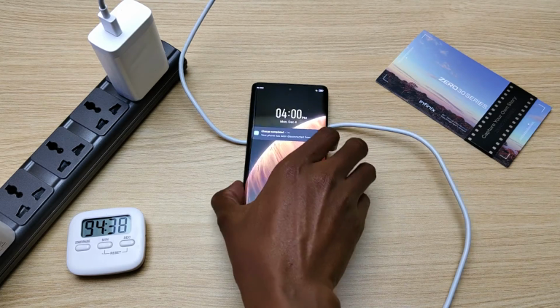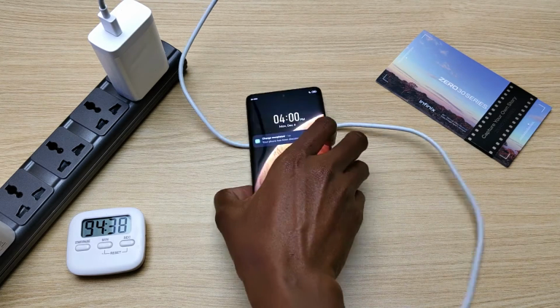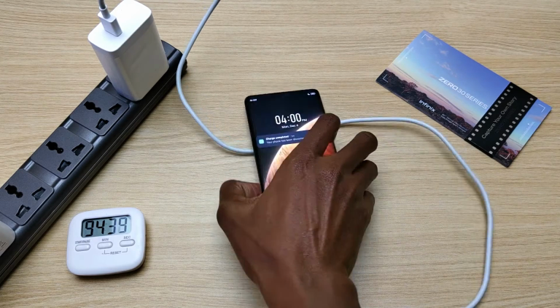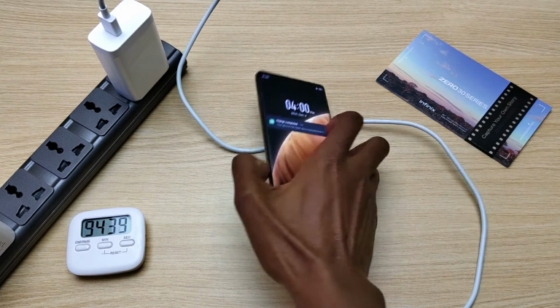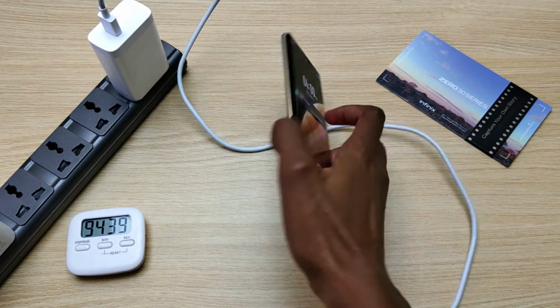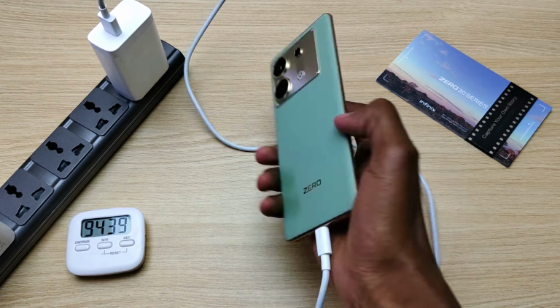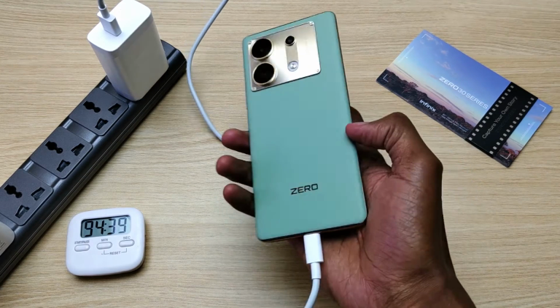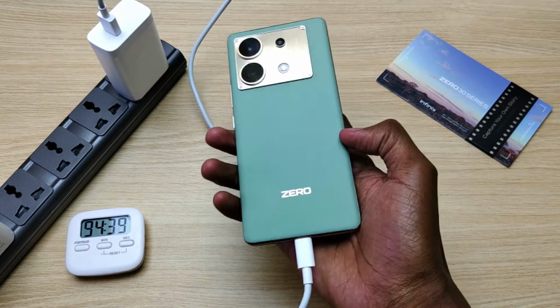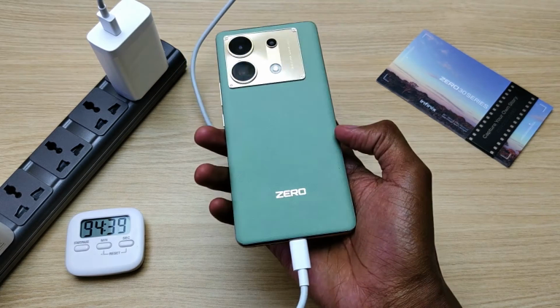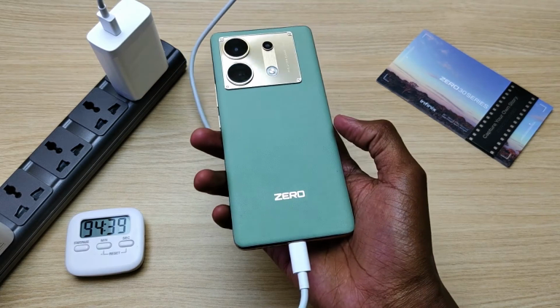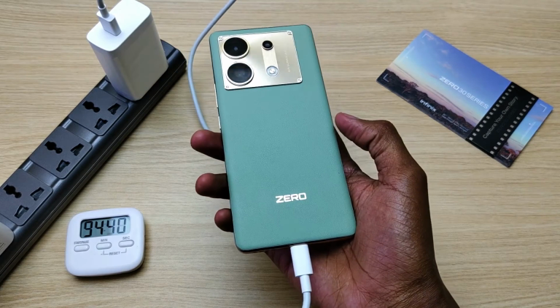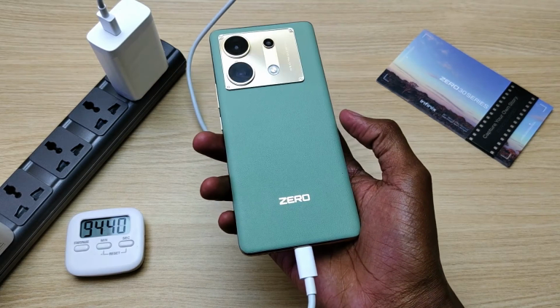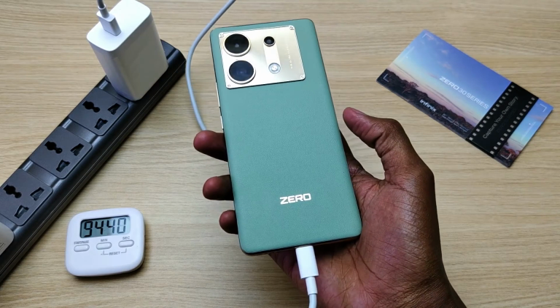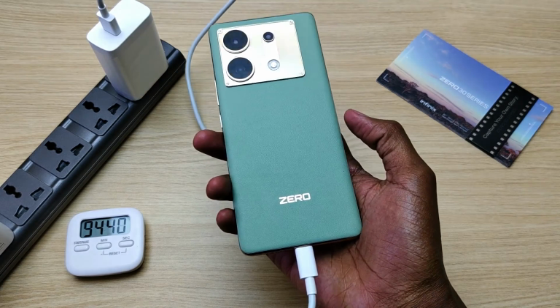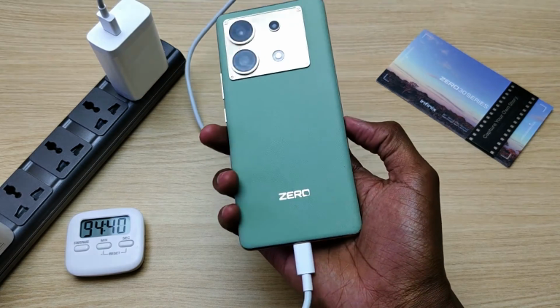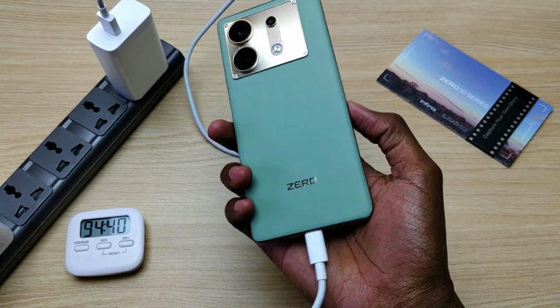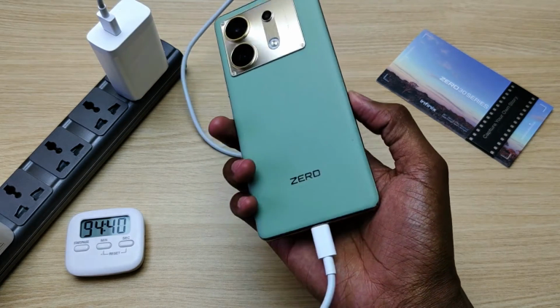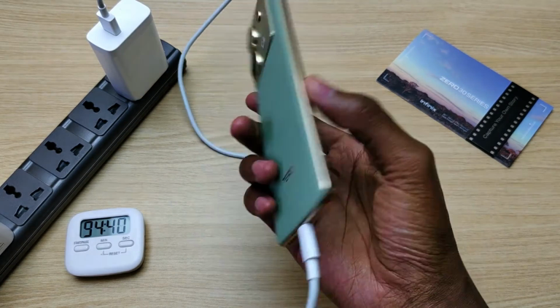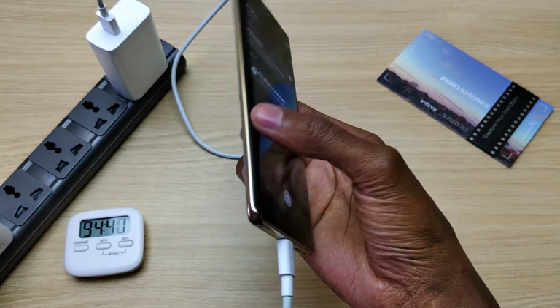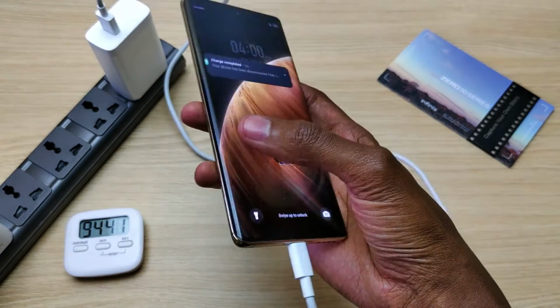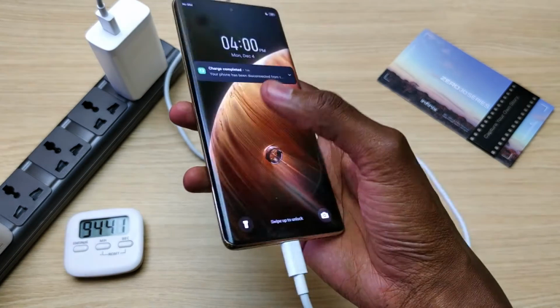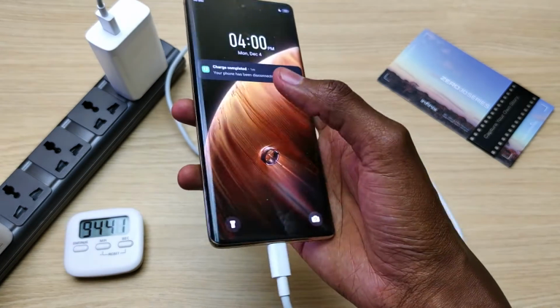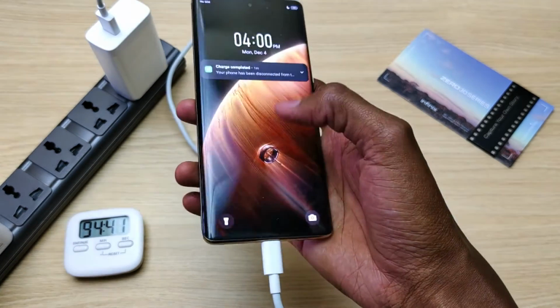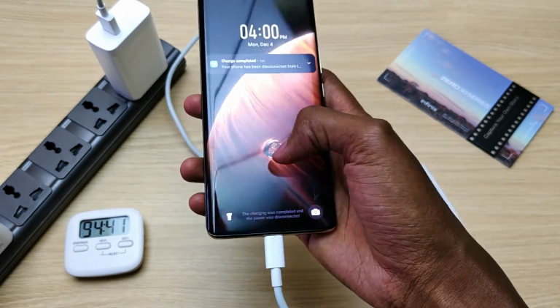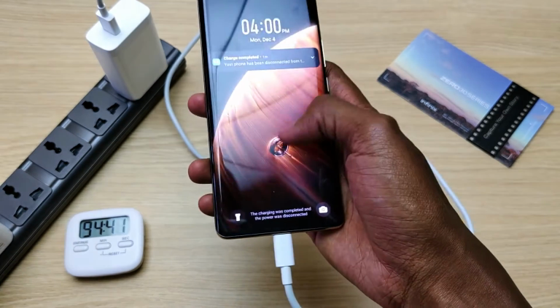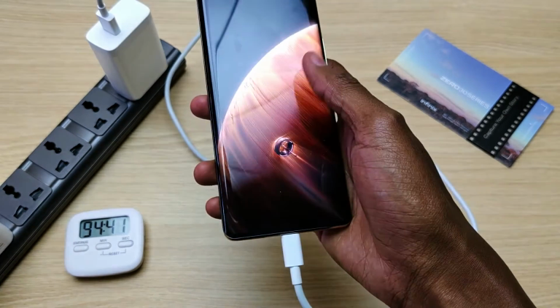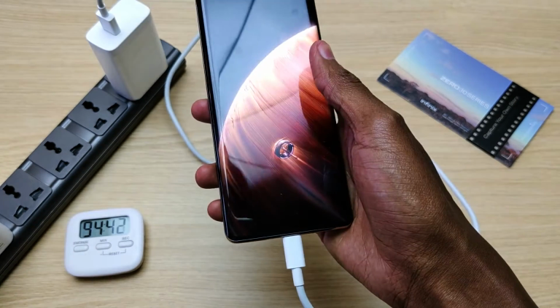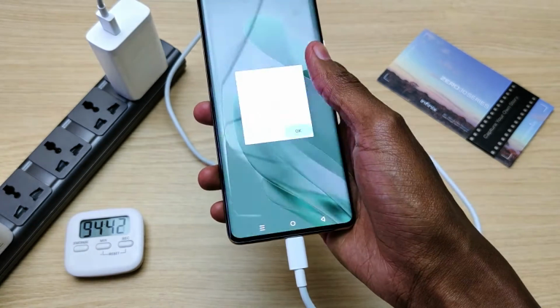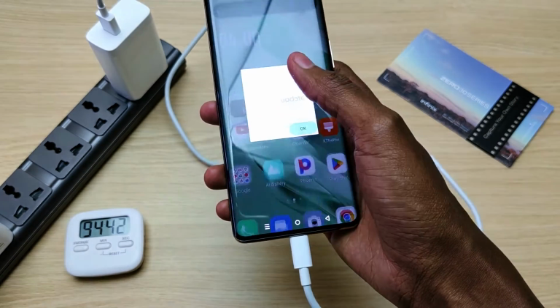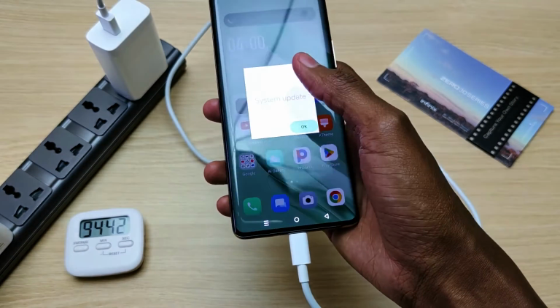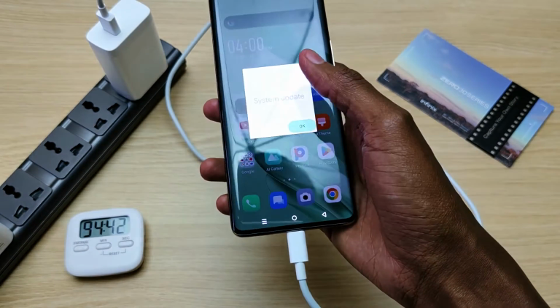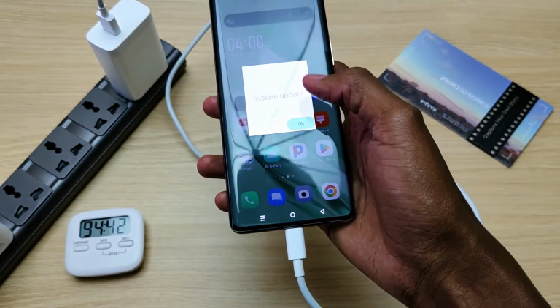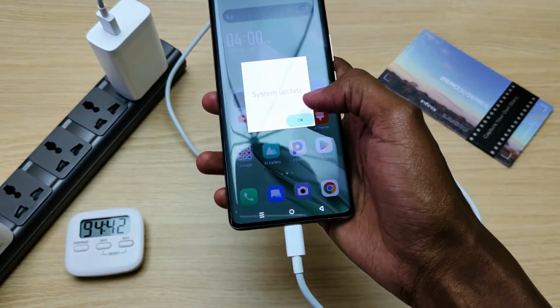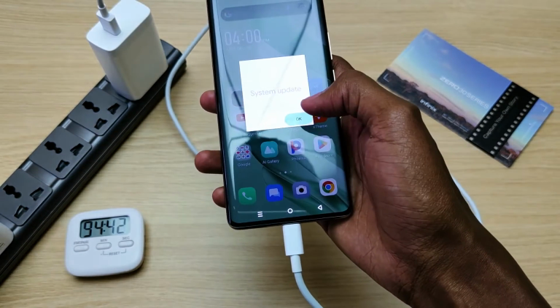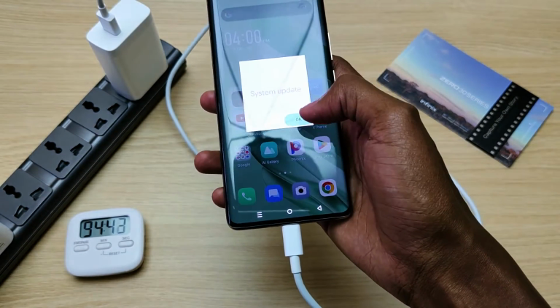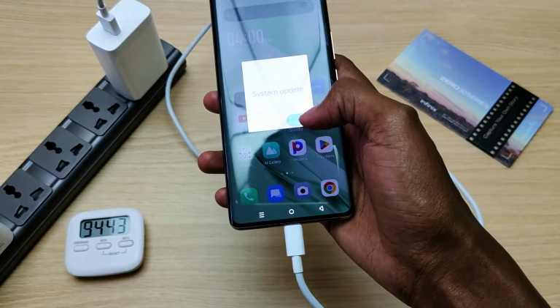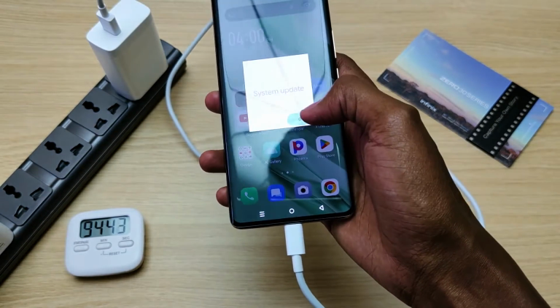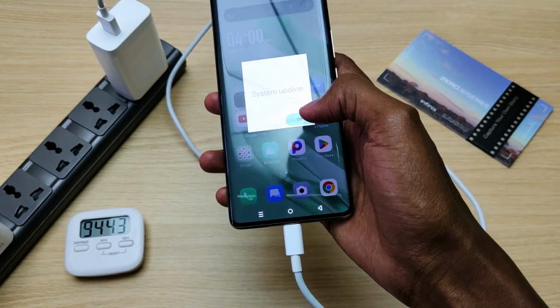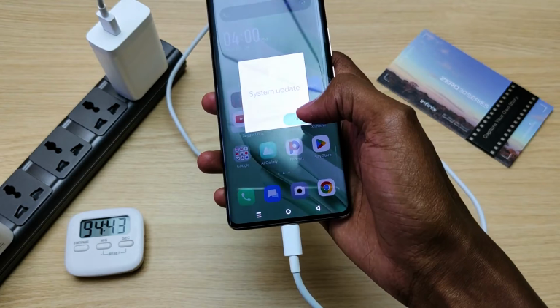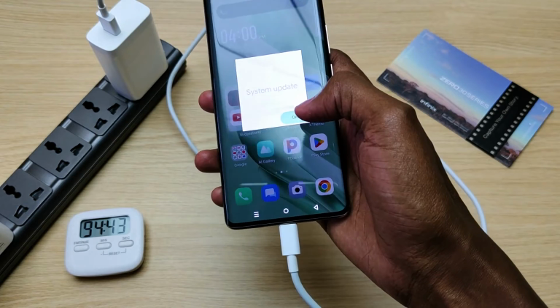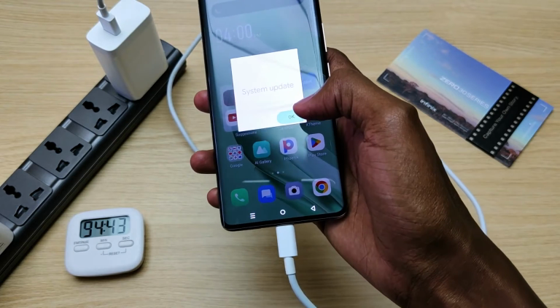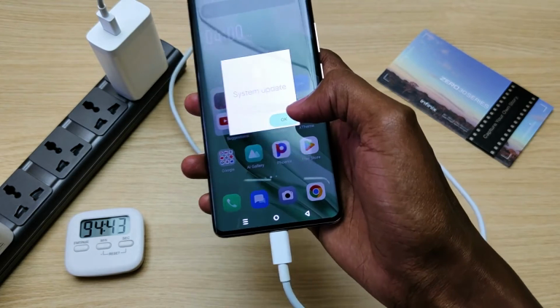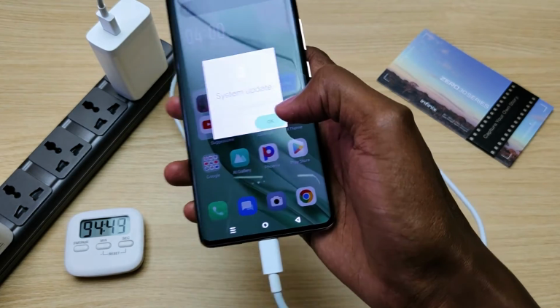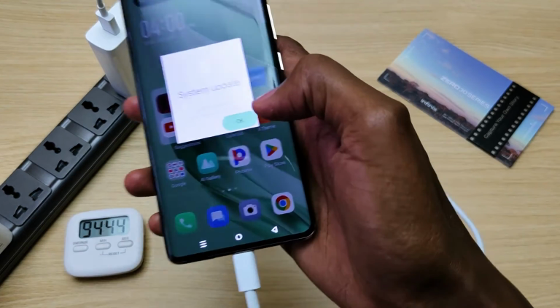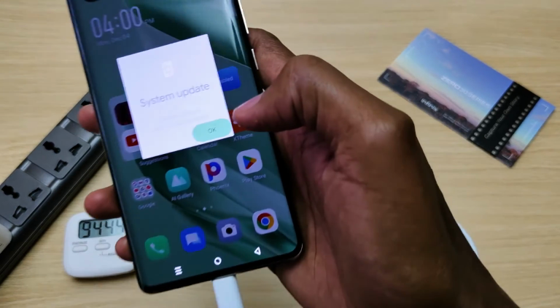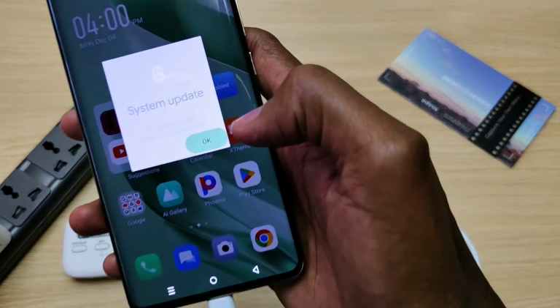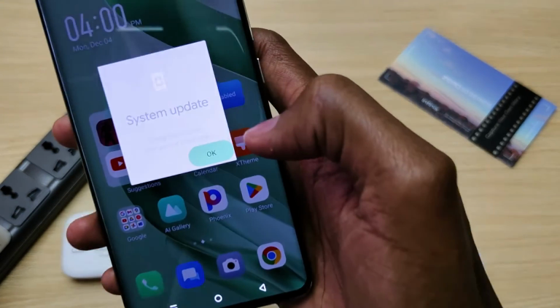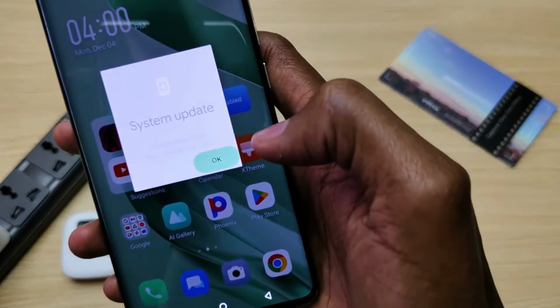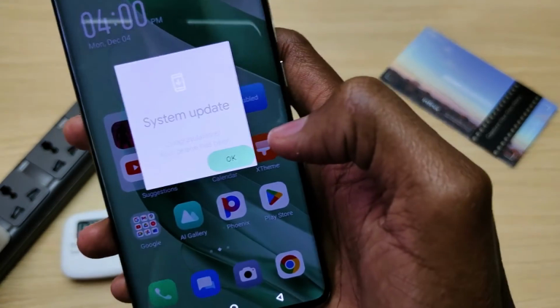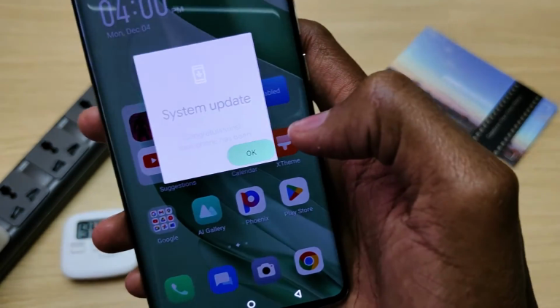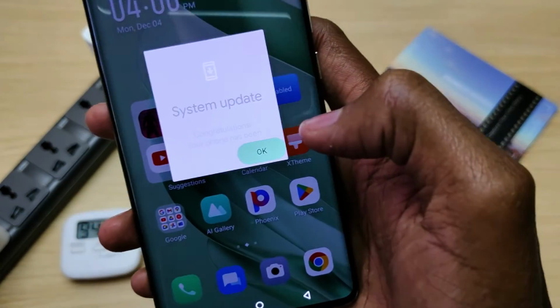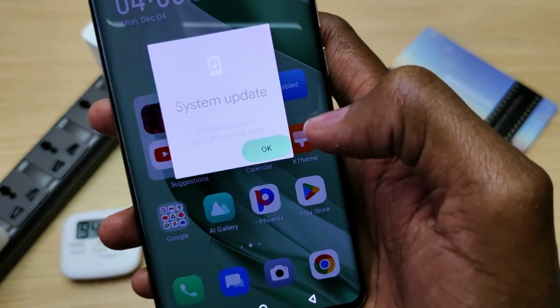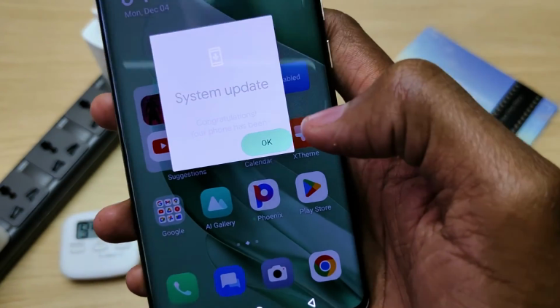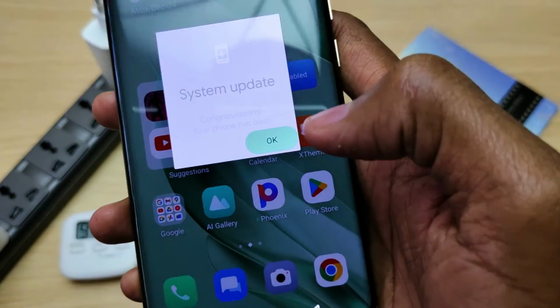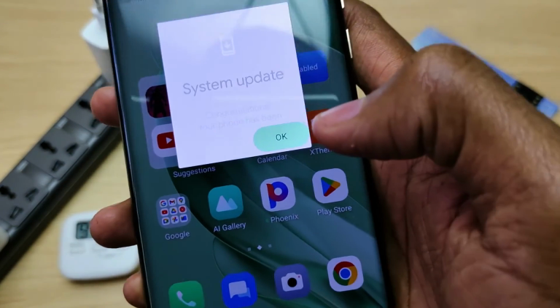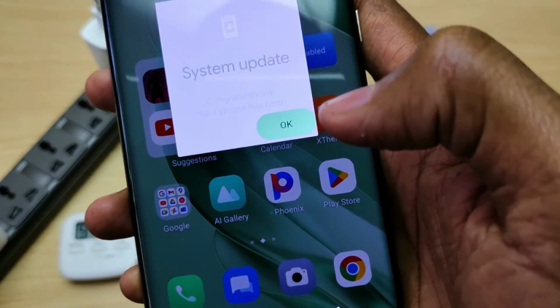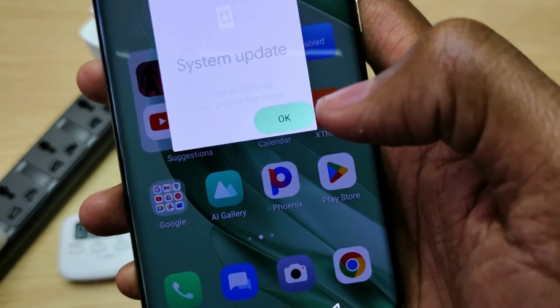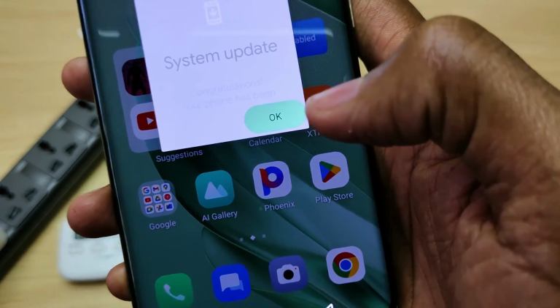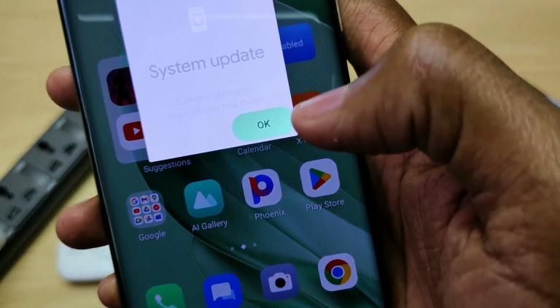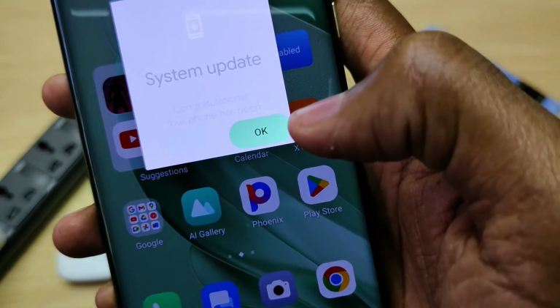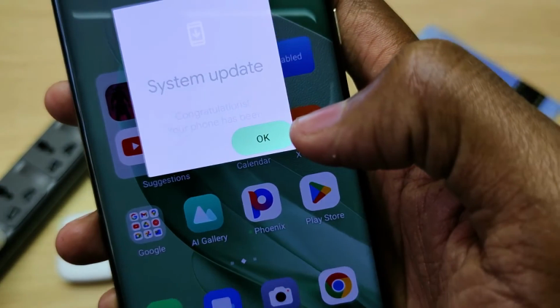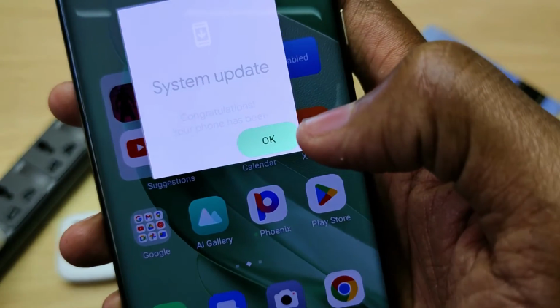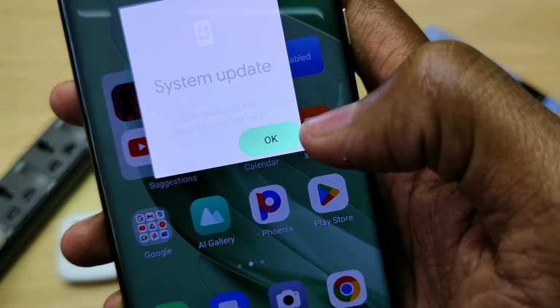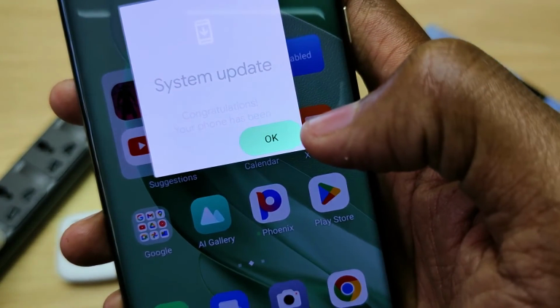Again, thank you for watching and goodbye. Oh look, I have a system update!